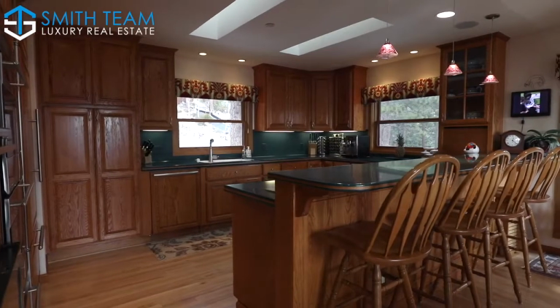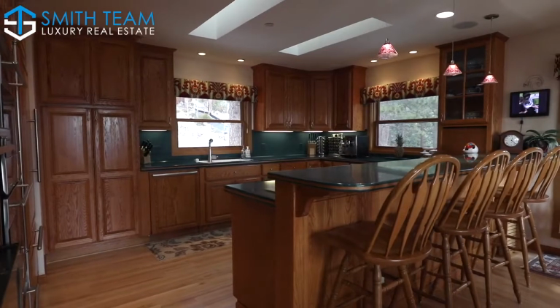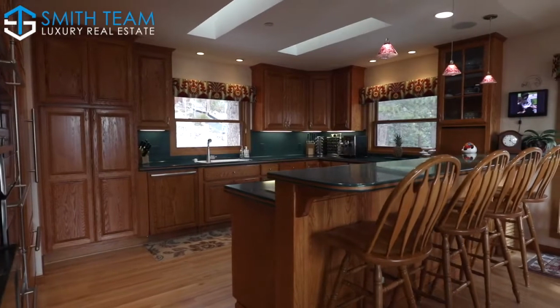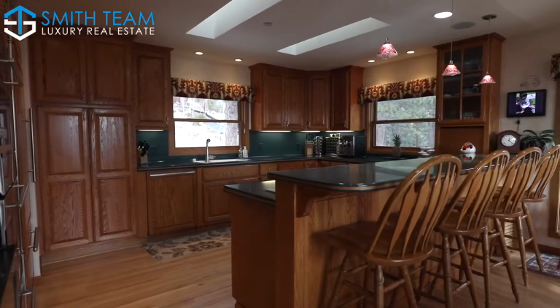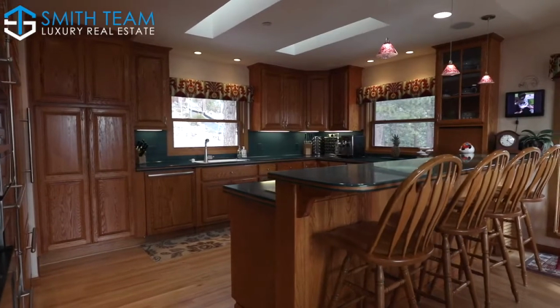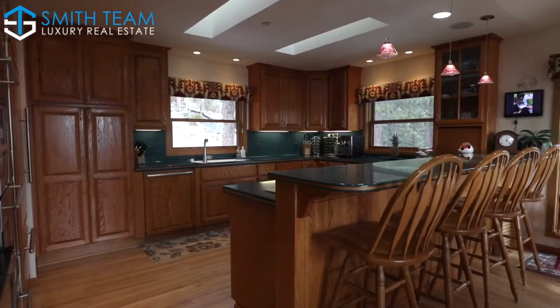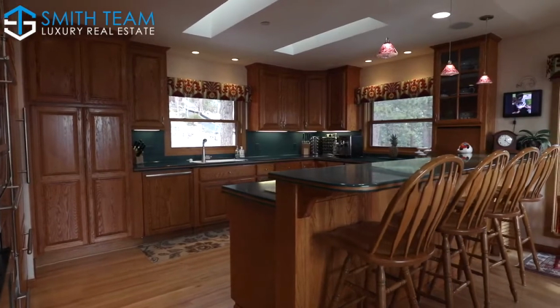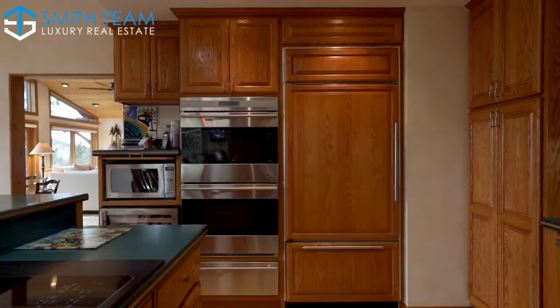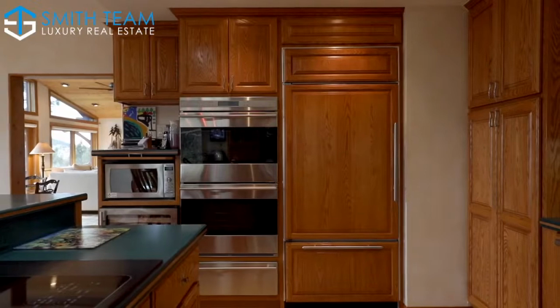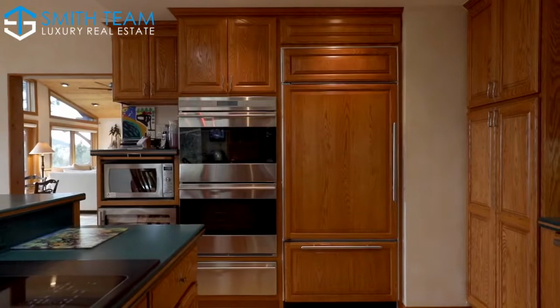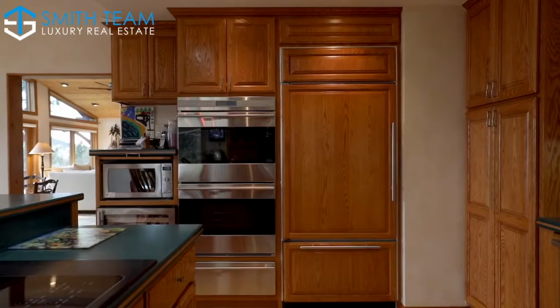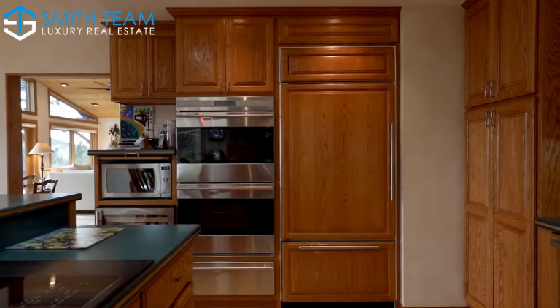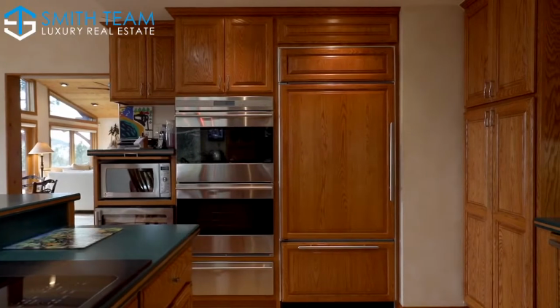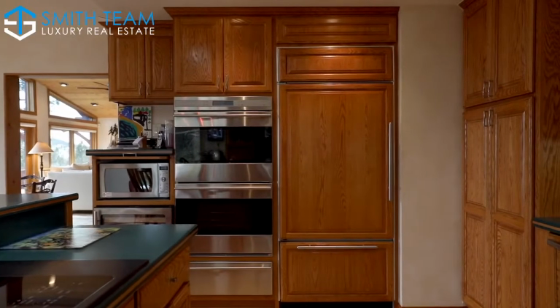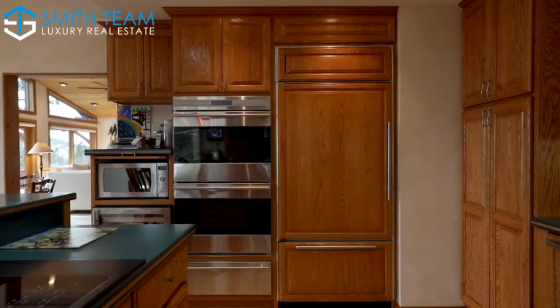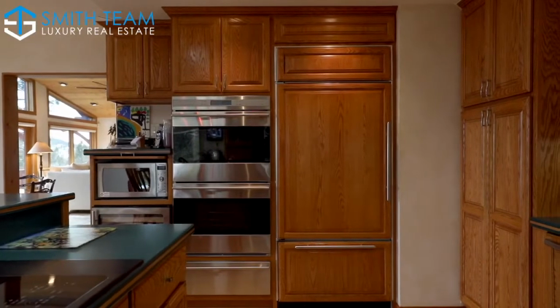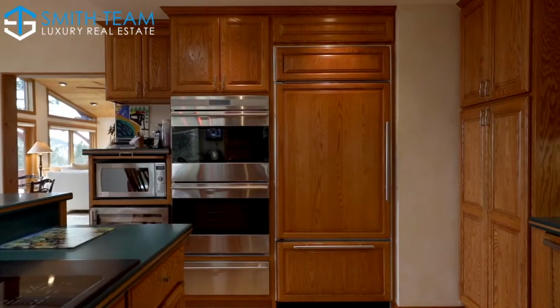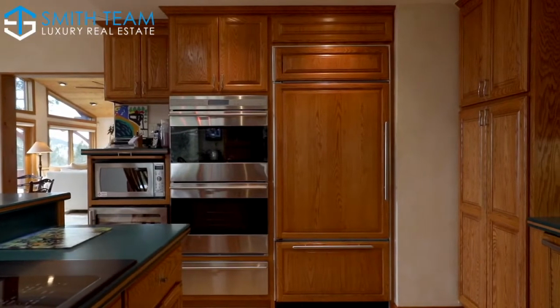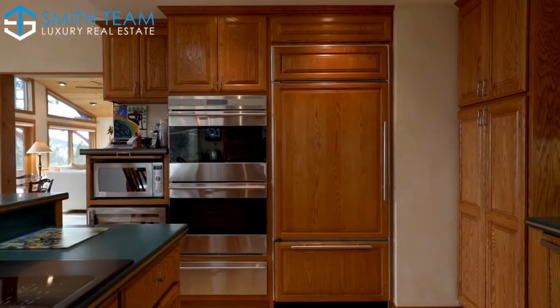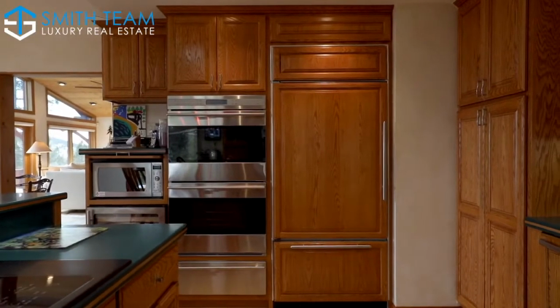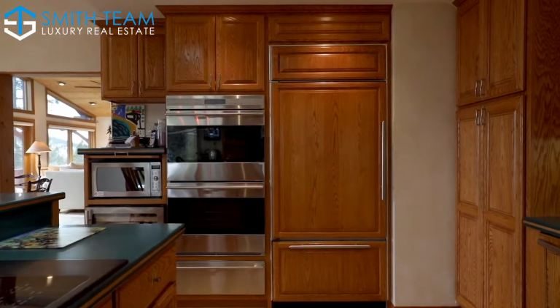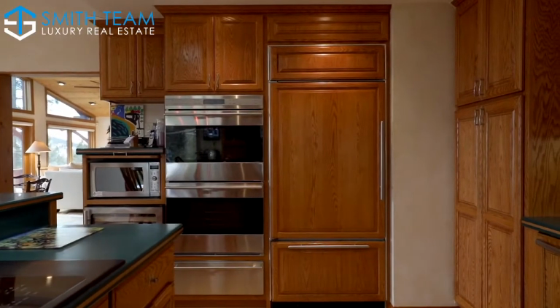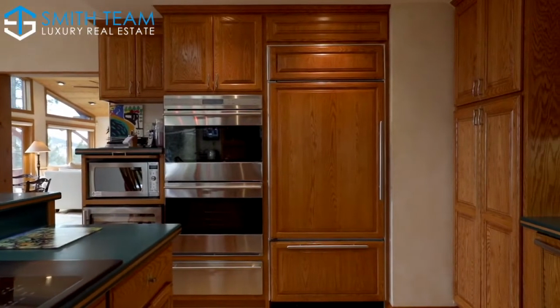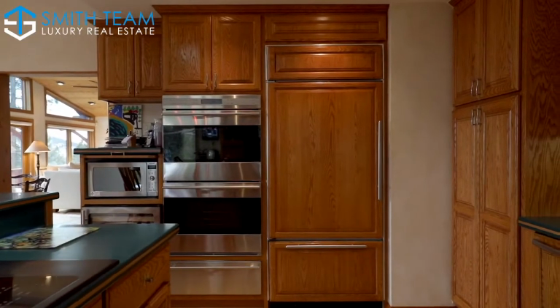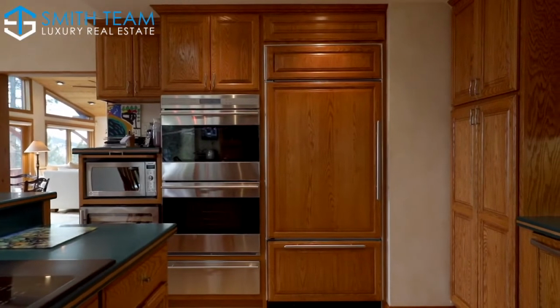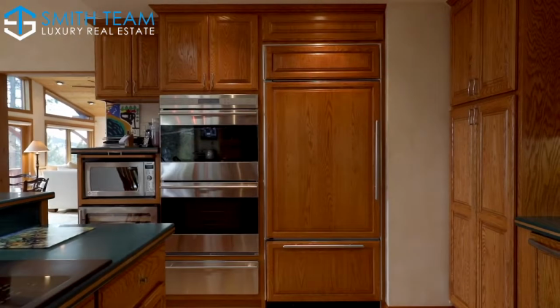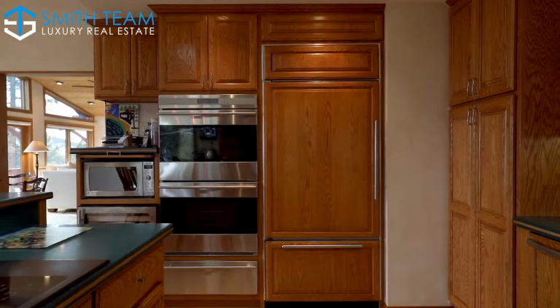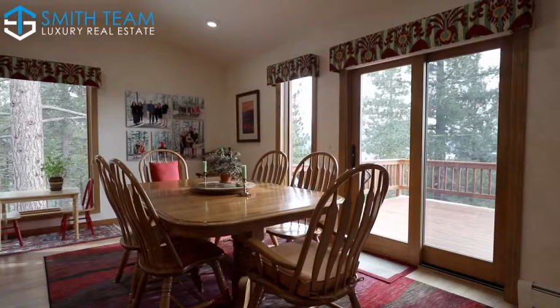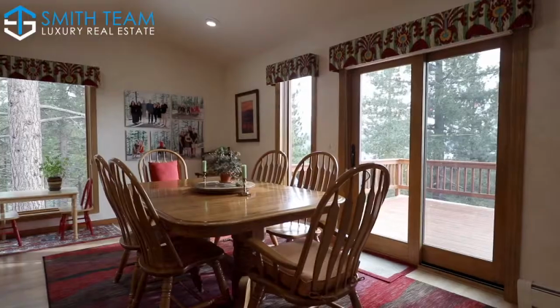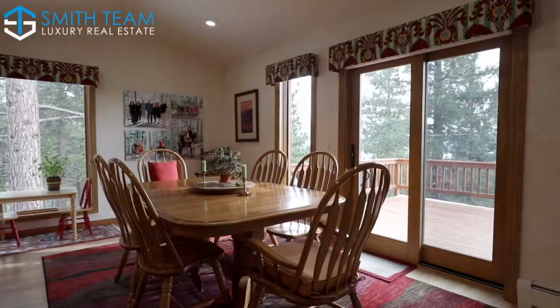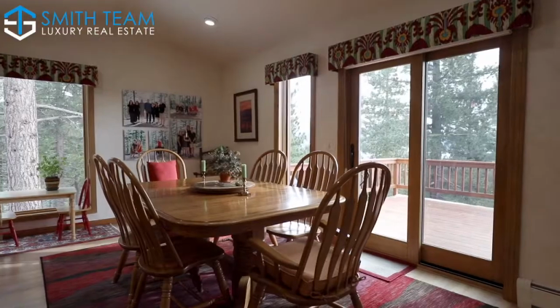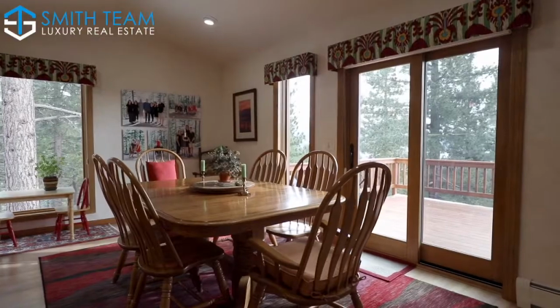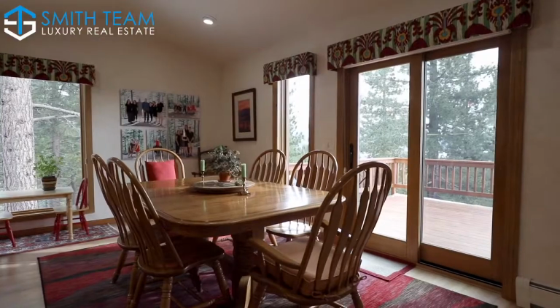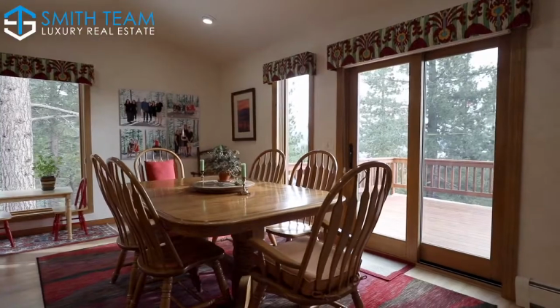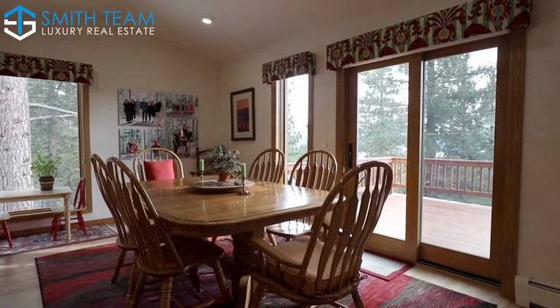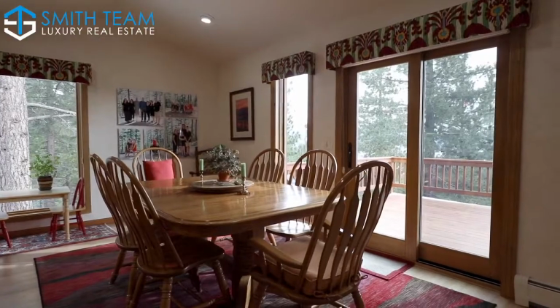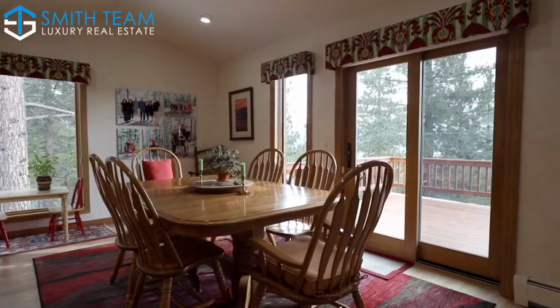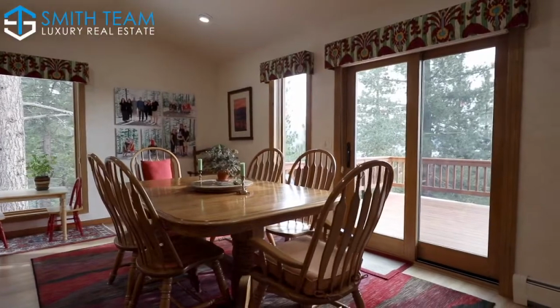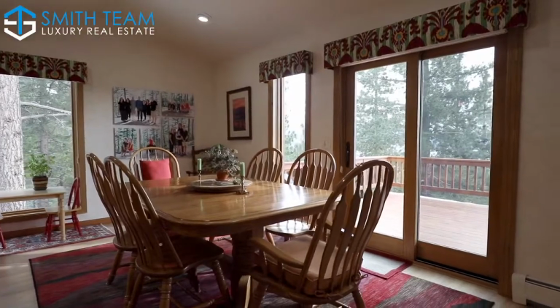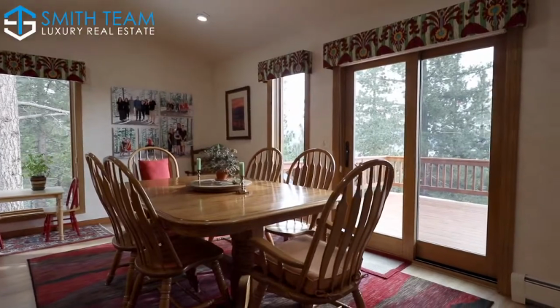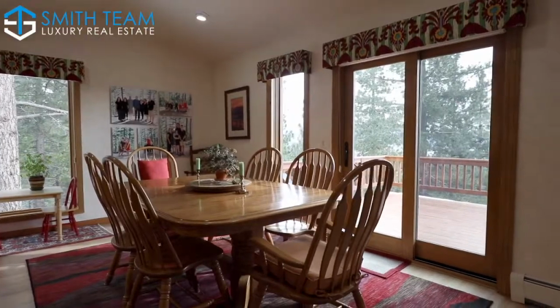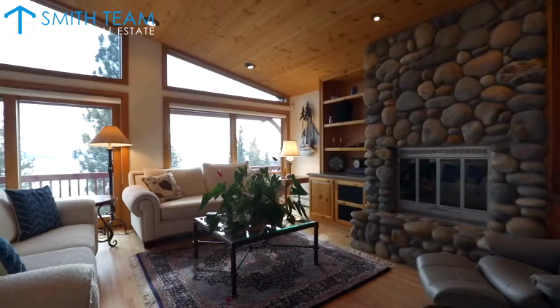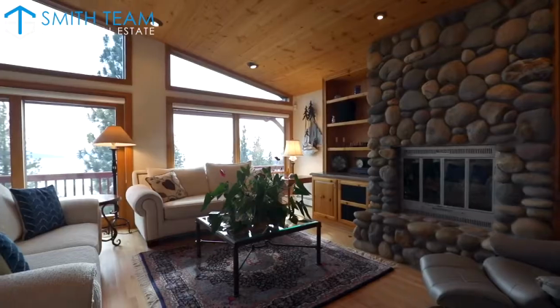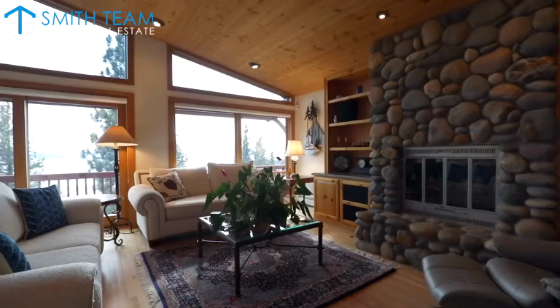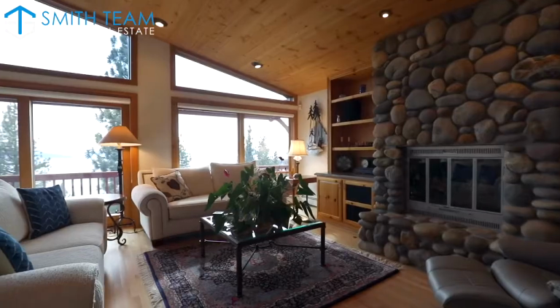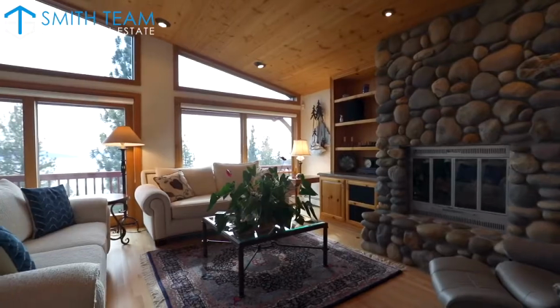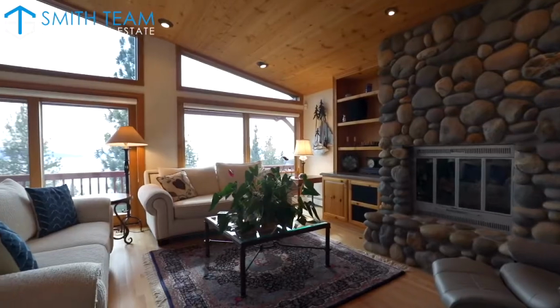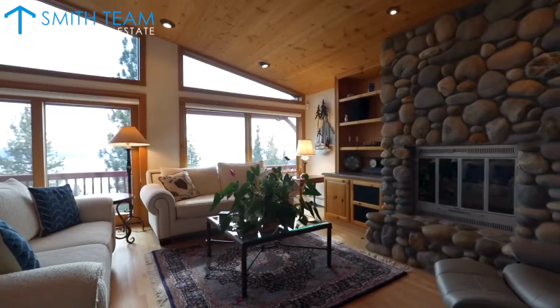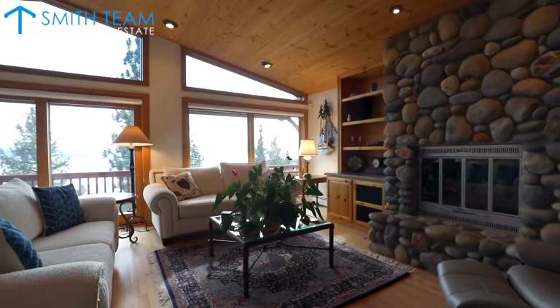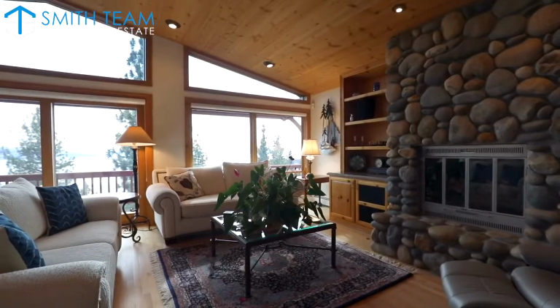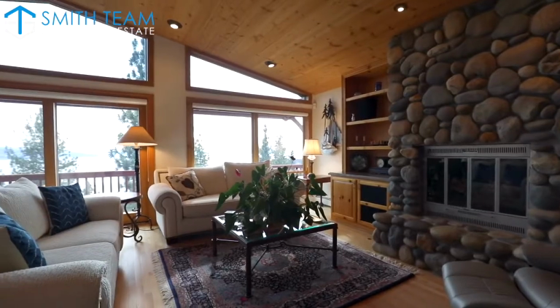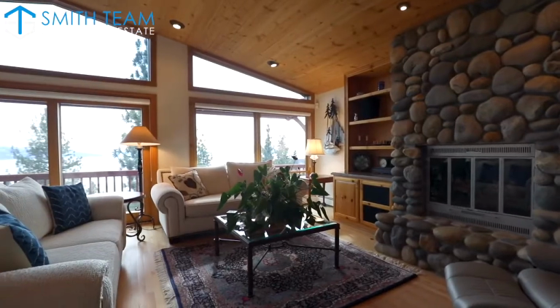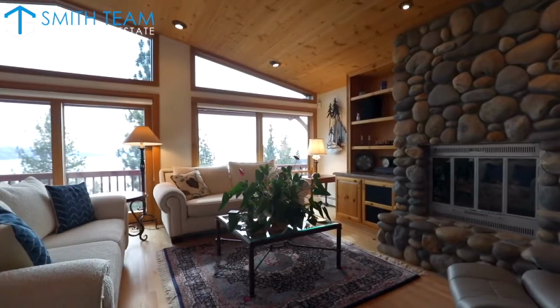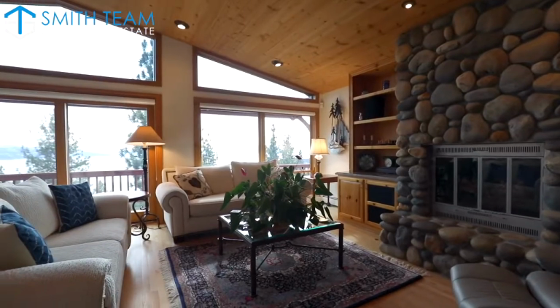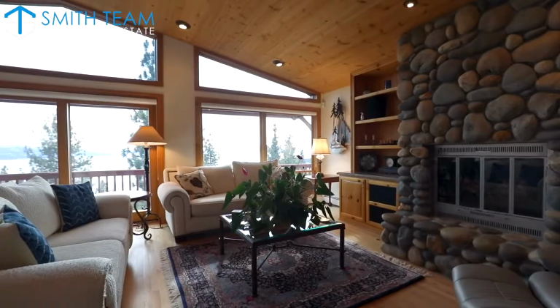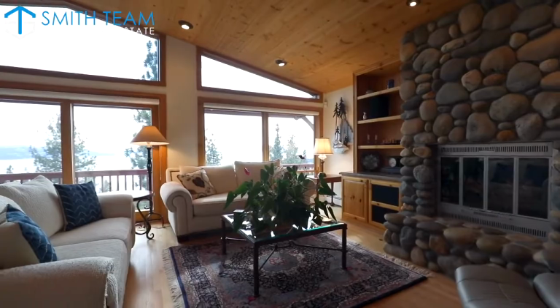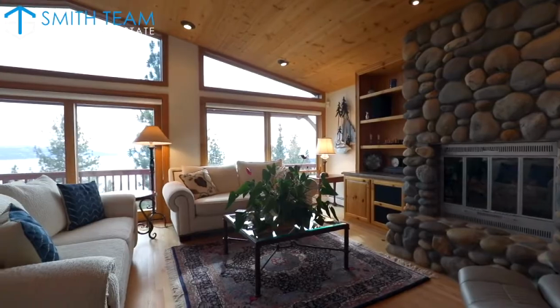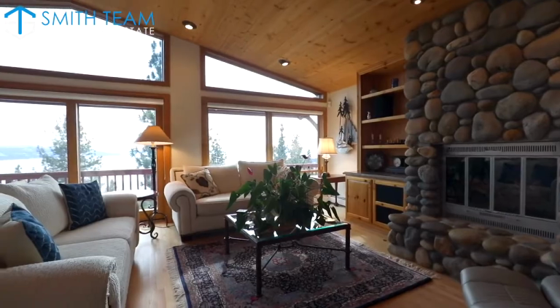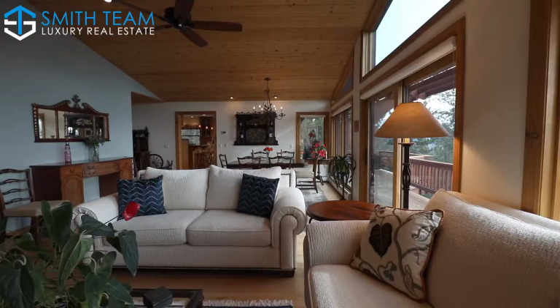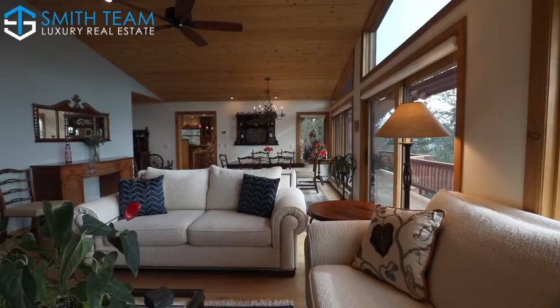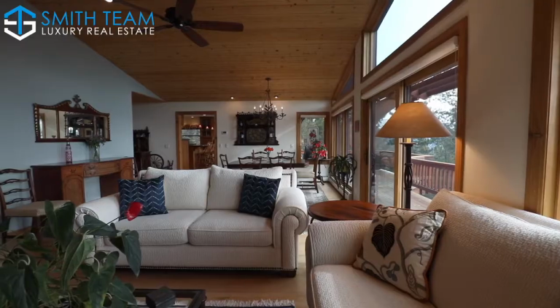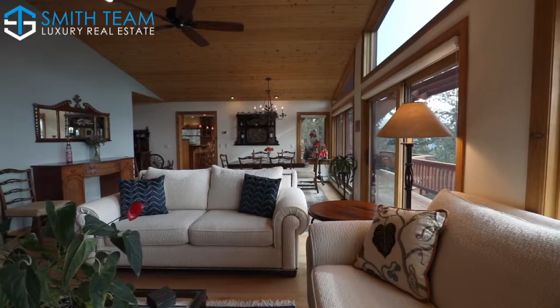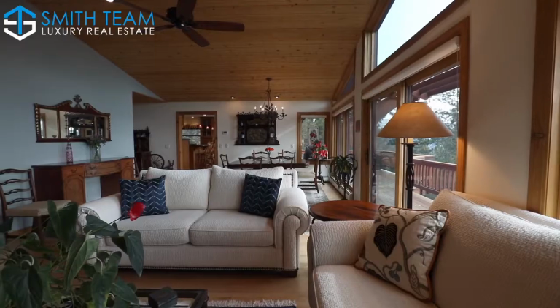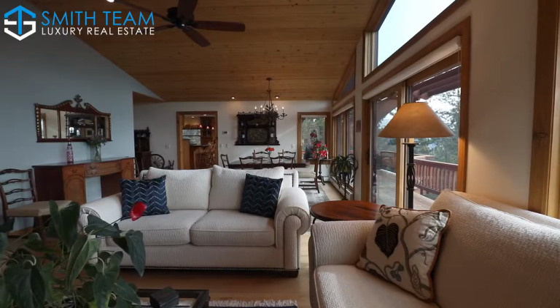The main living level includes a Lakeview kitchen, dining, living, and master bedroom for single-level living.